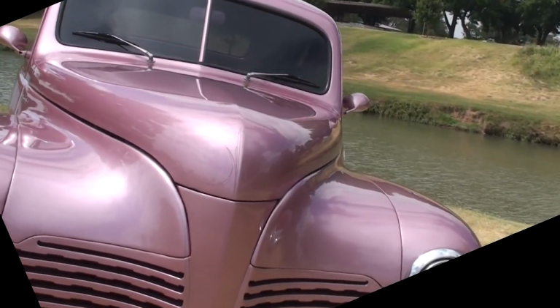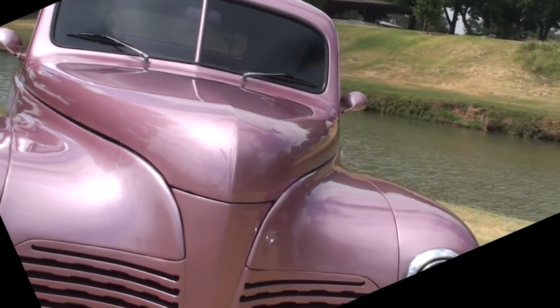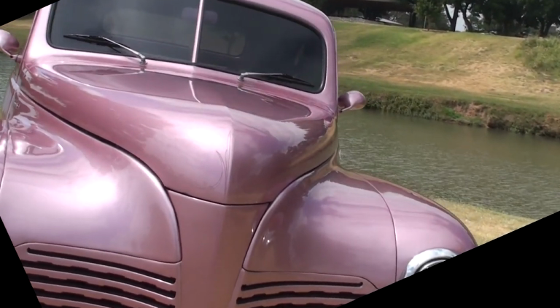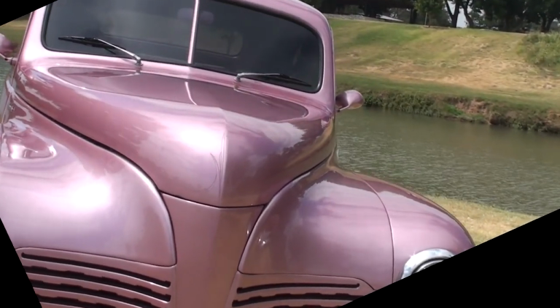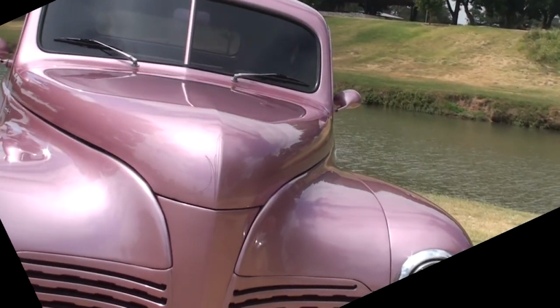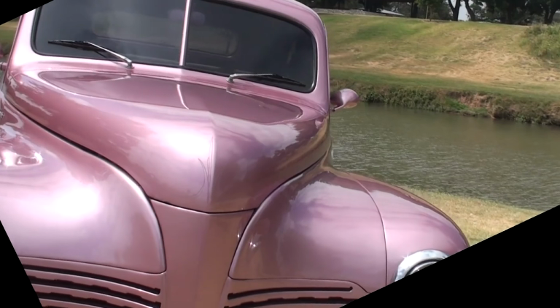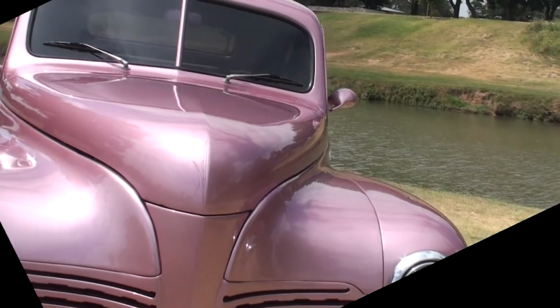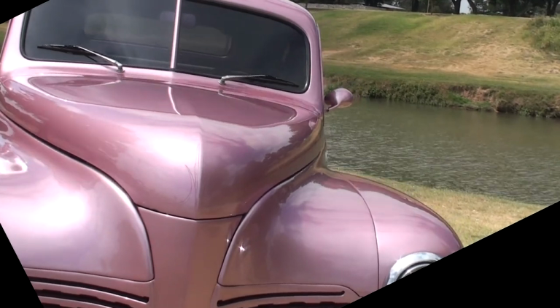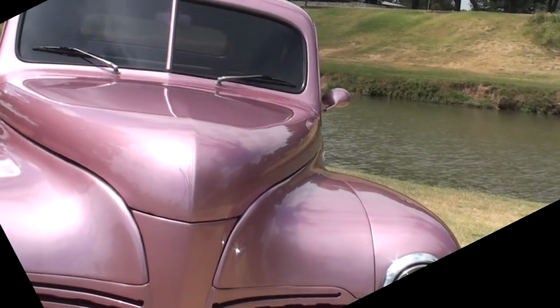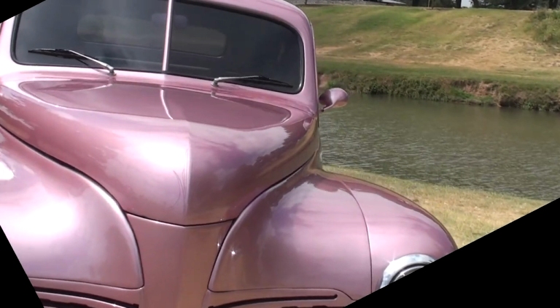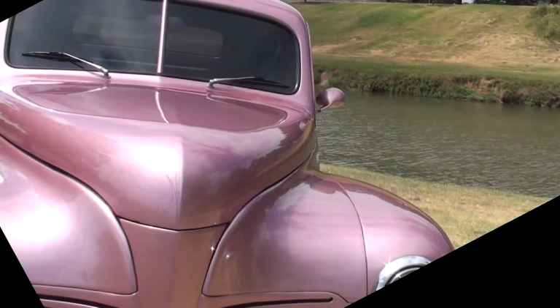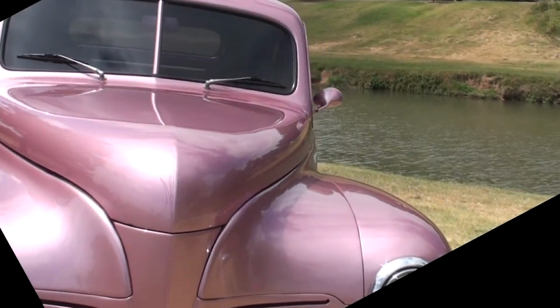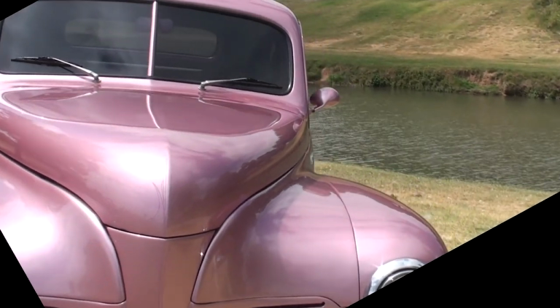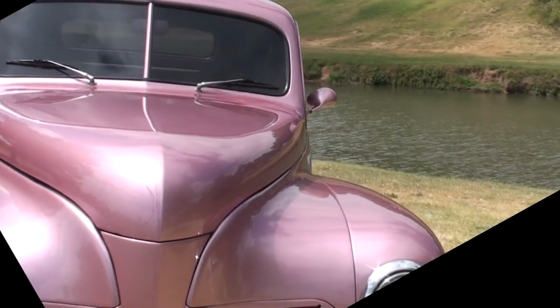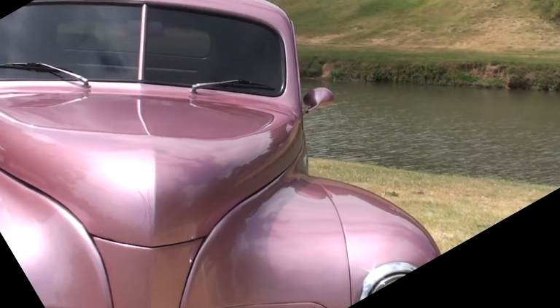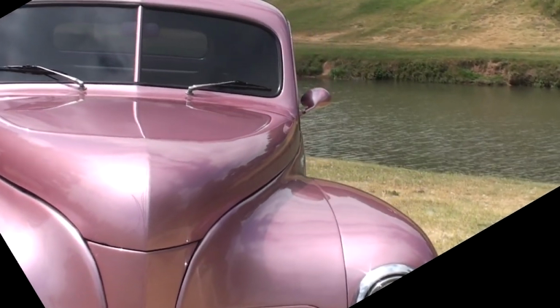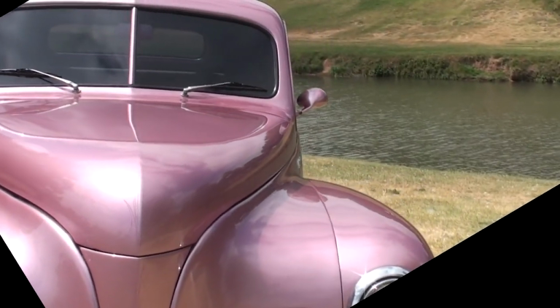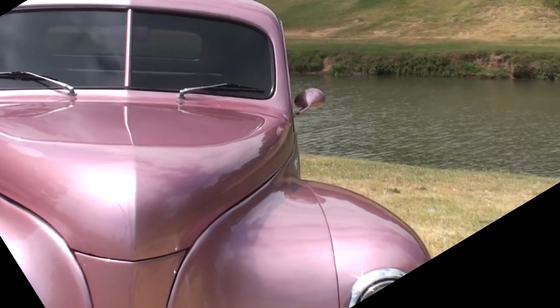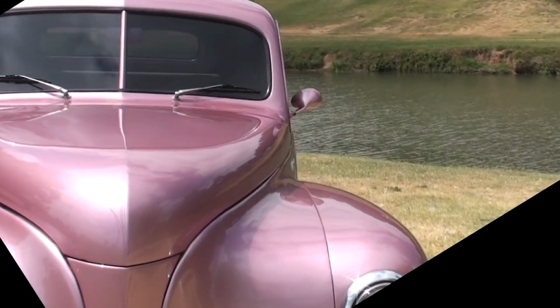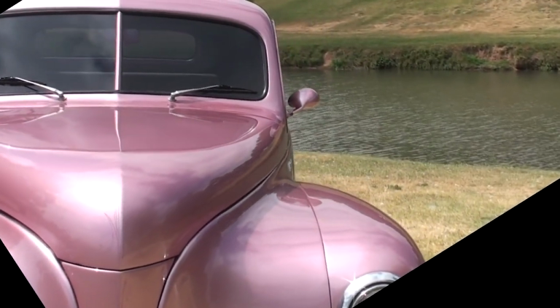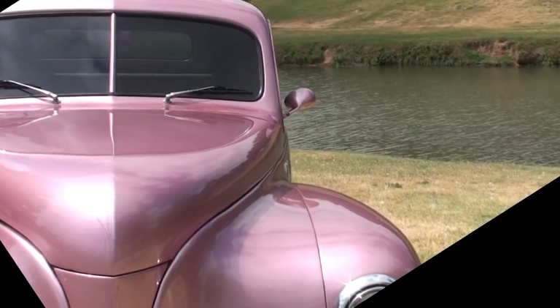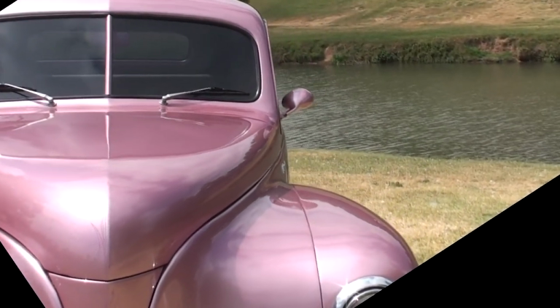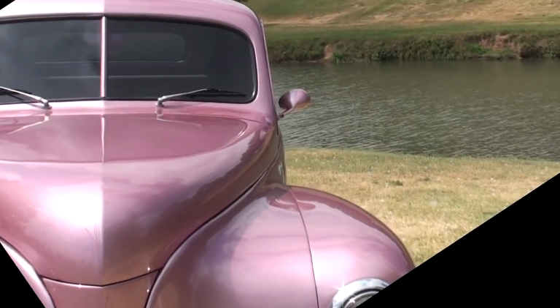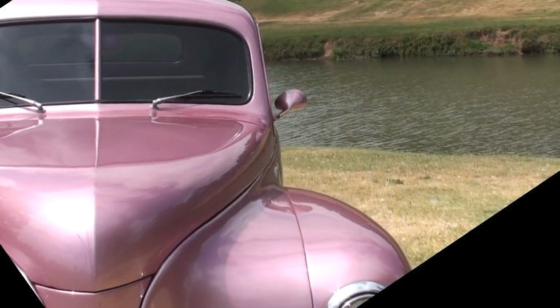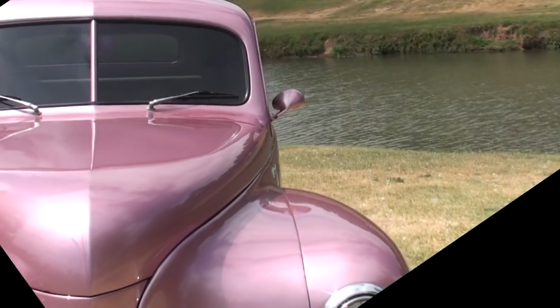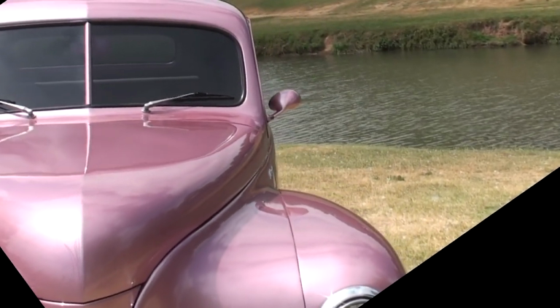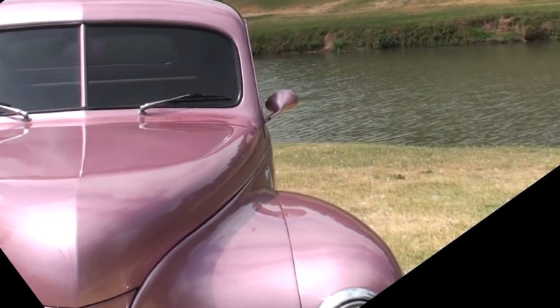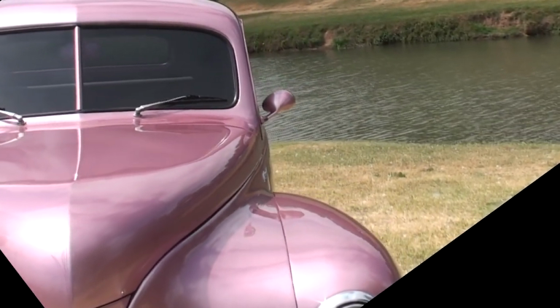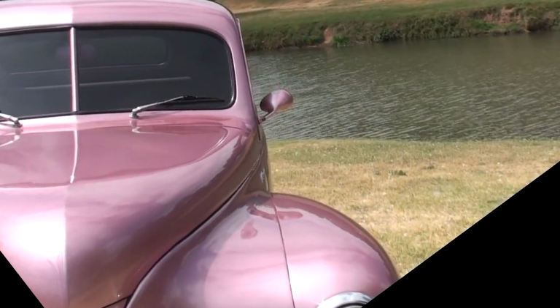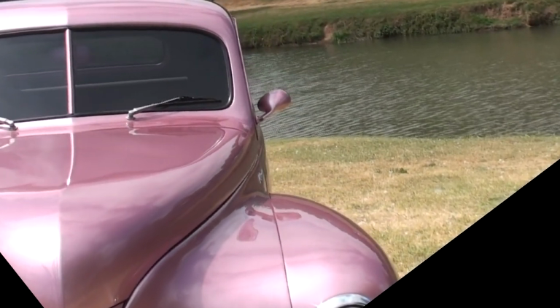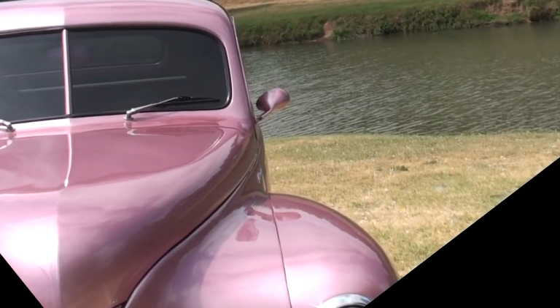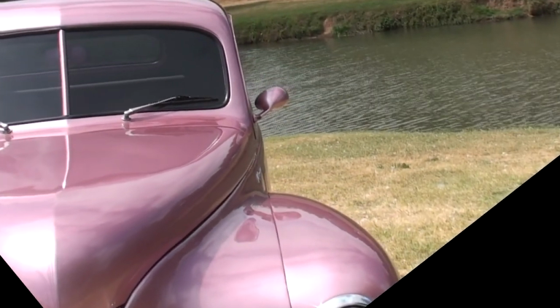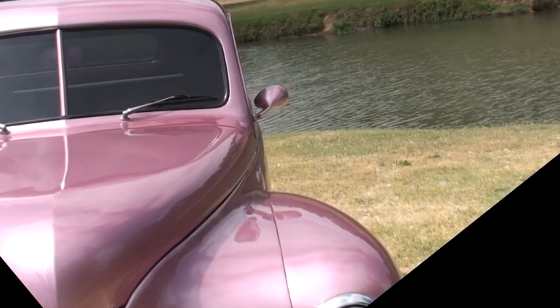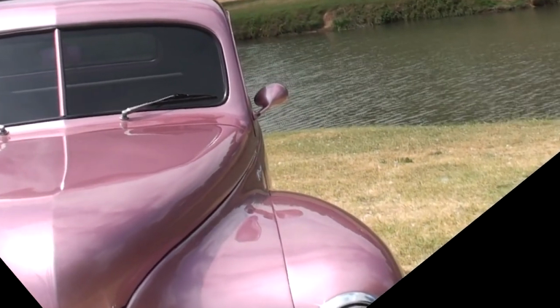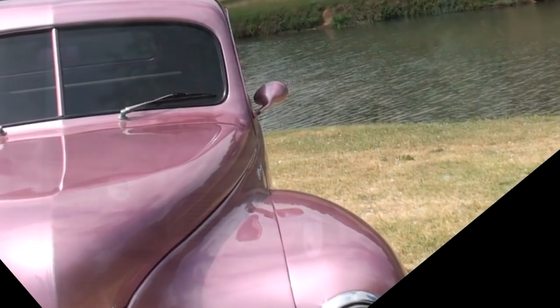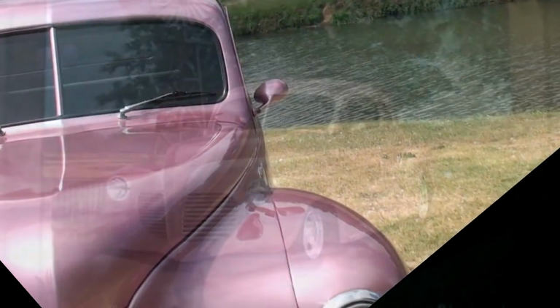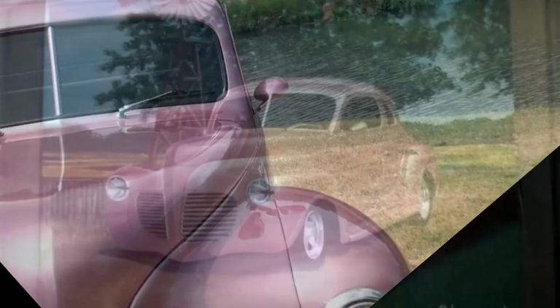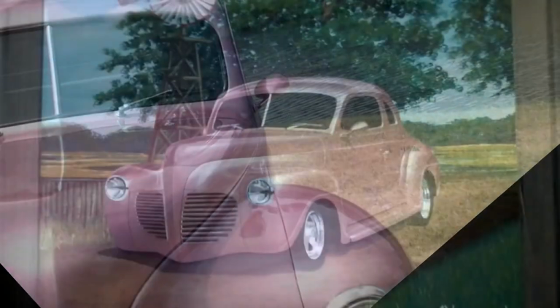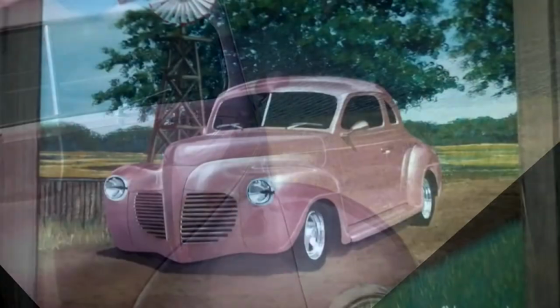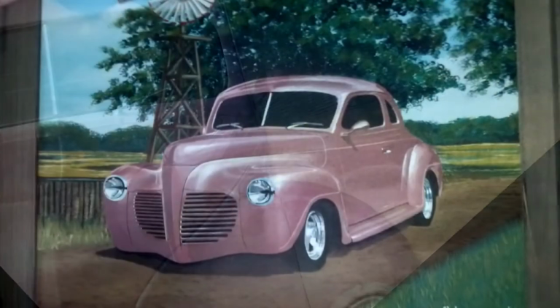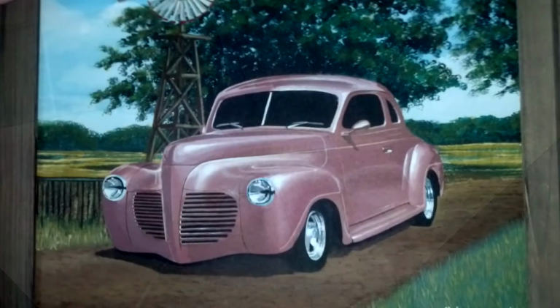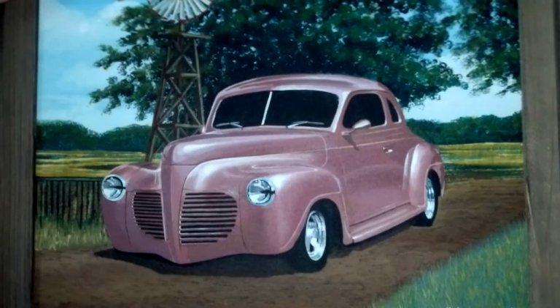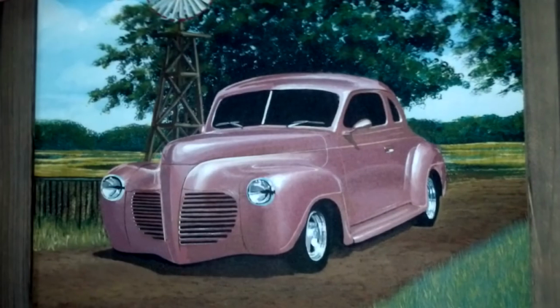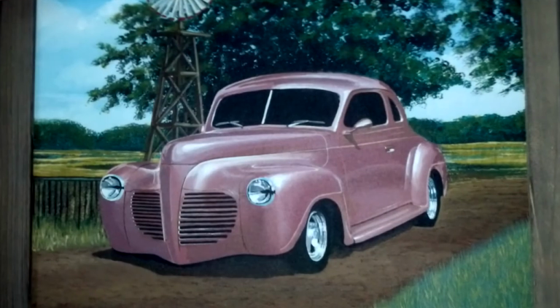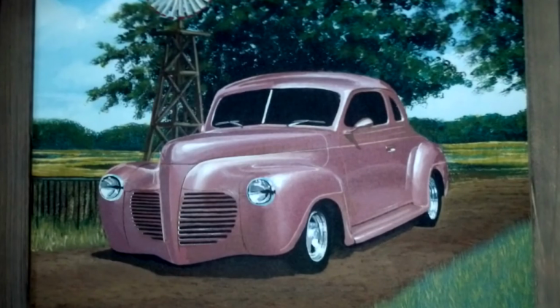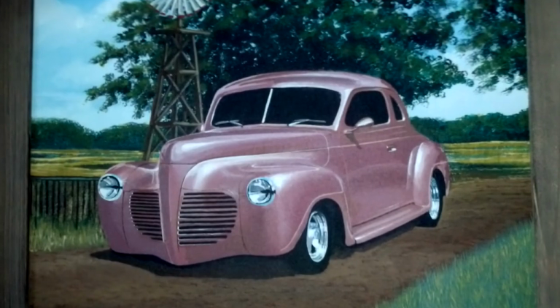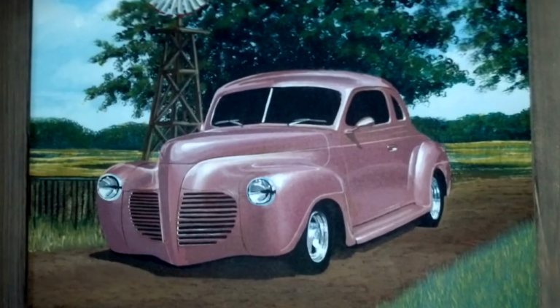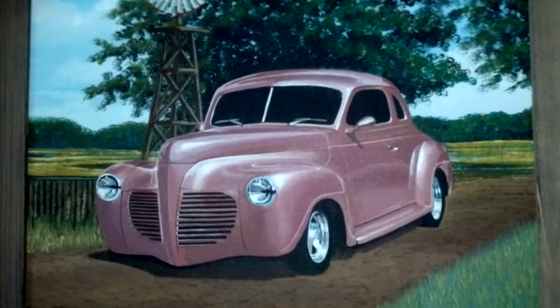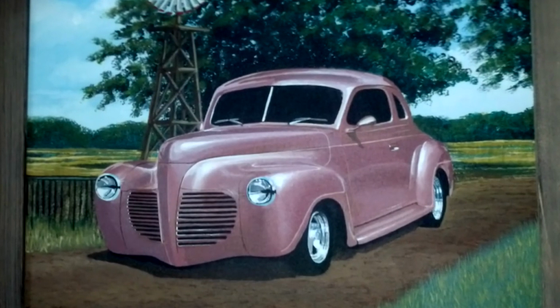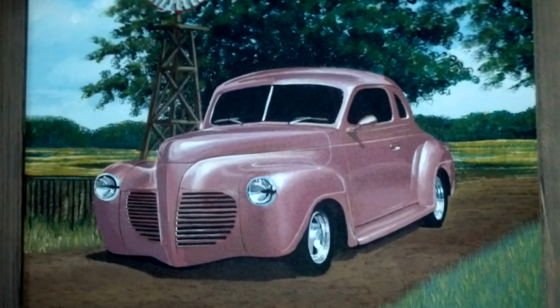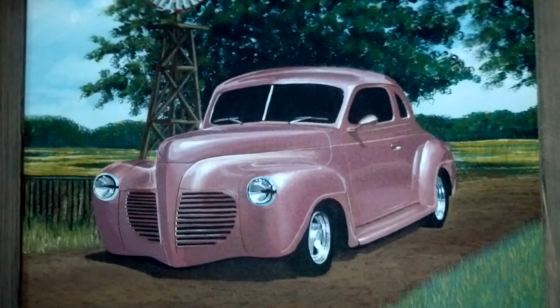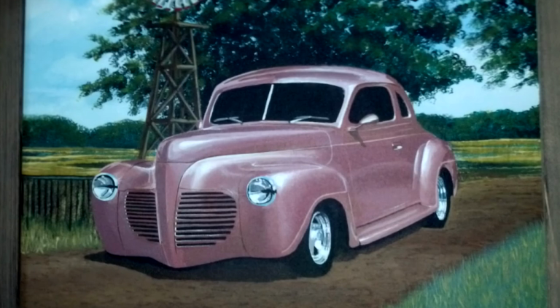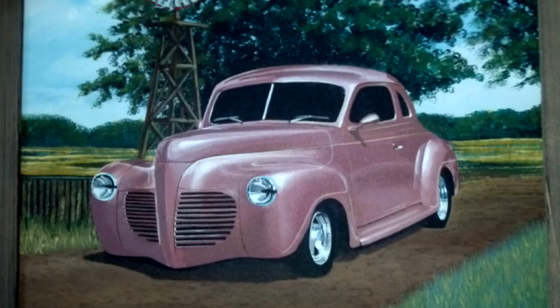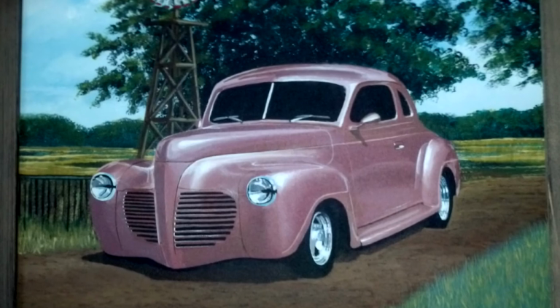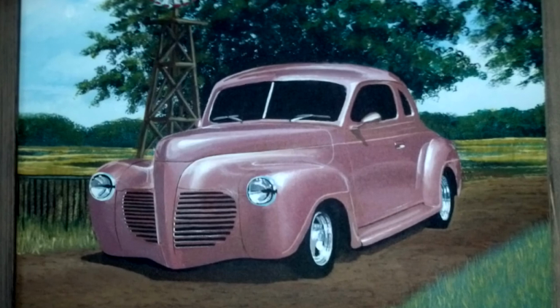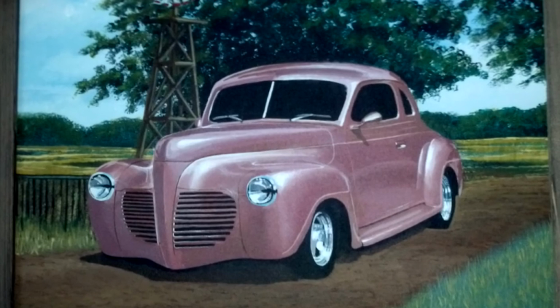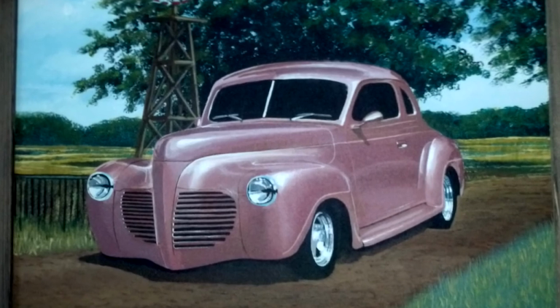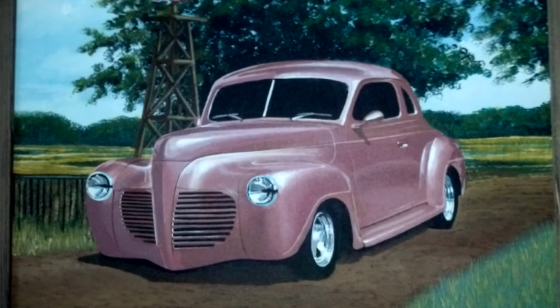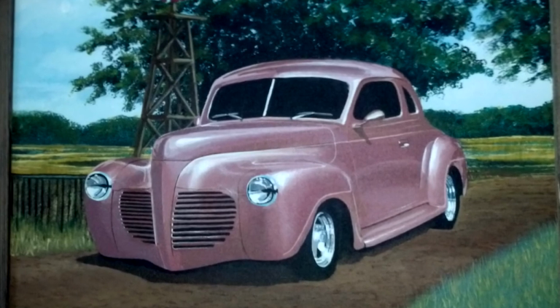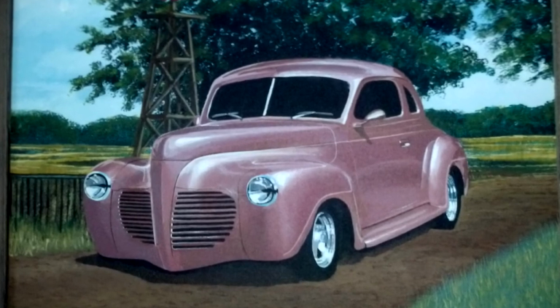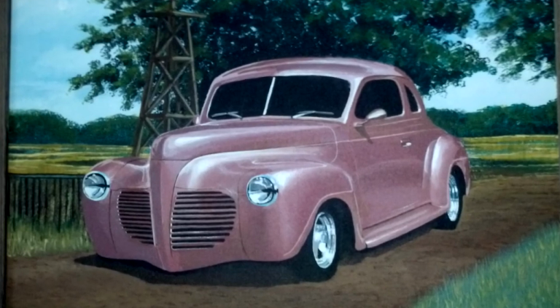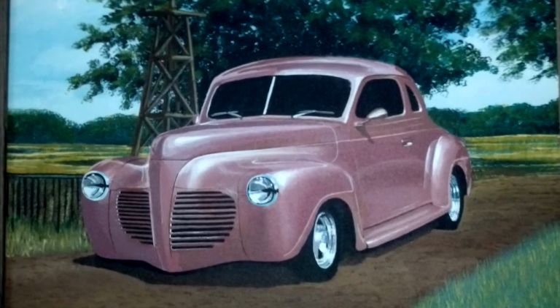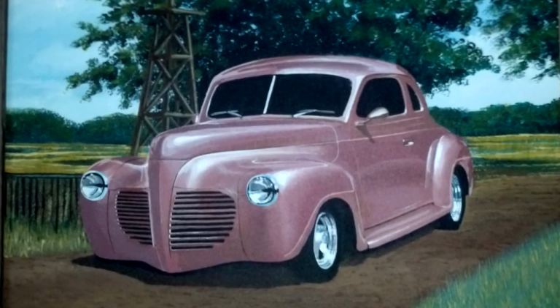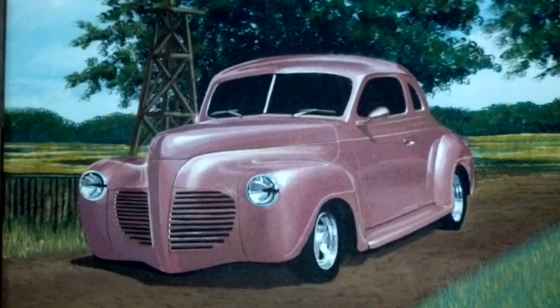Some time after Roland completed the car, an artist friend of his was so impressed with the car that he offered to paint a portrait of it, which you now see.